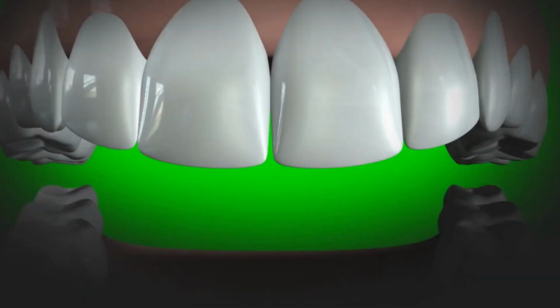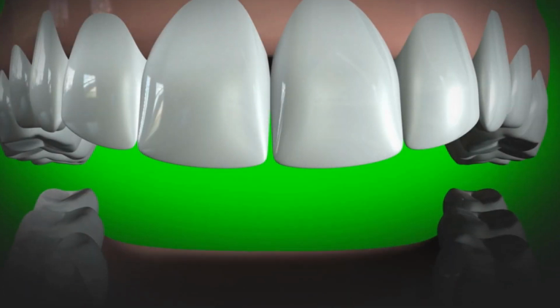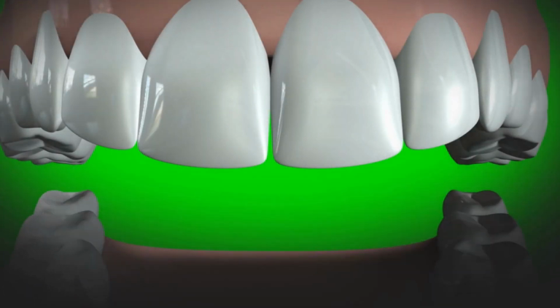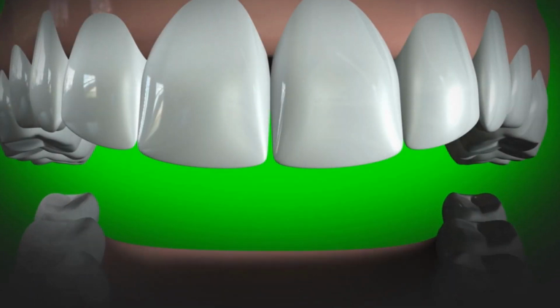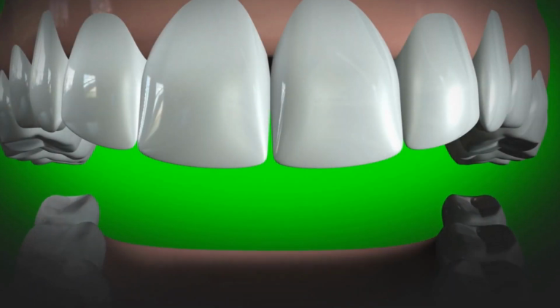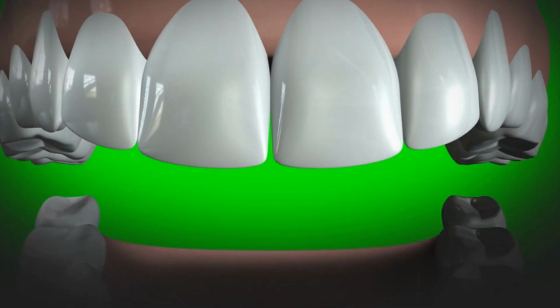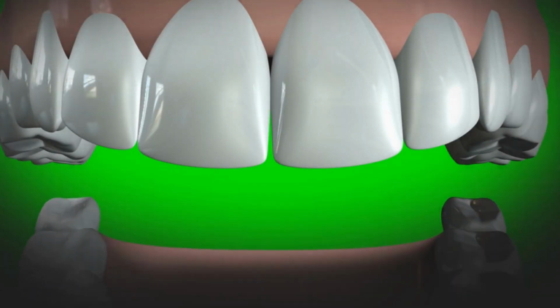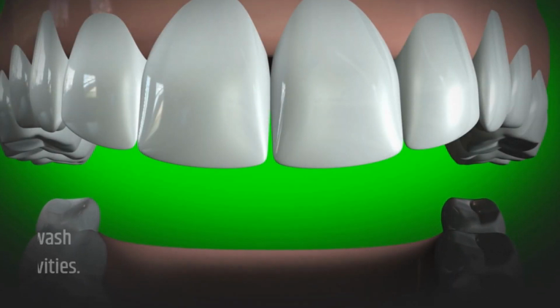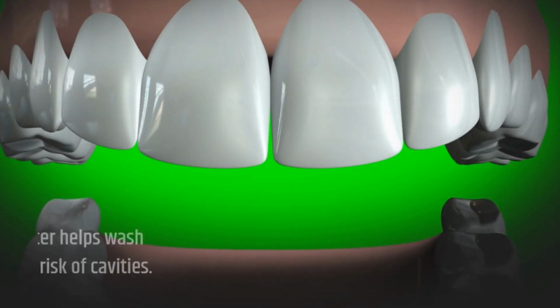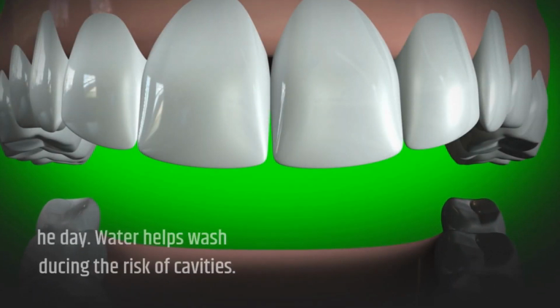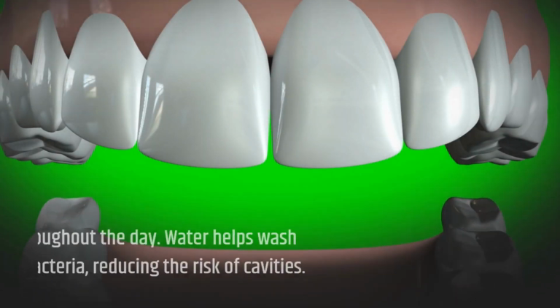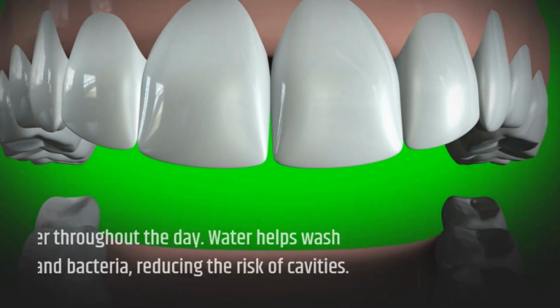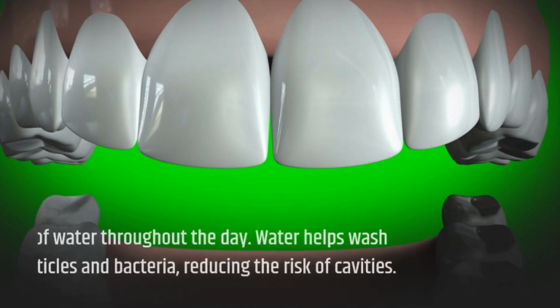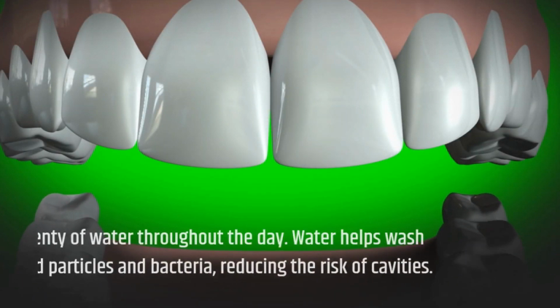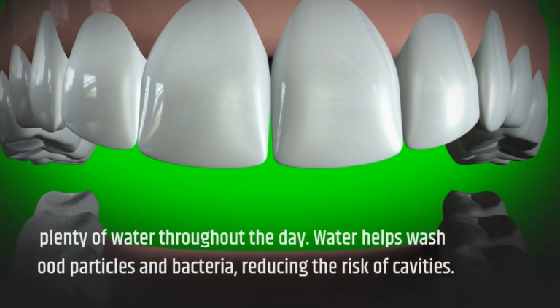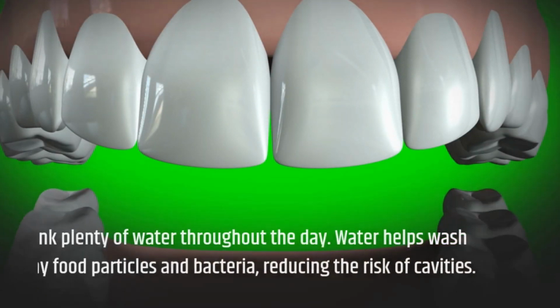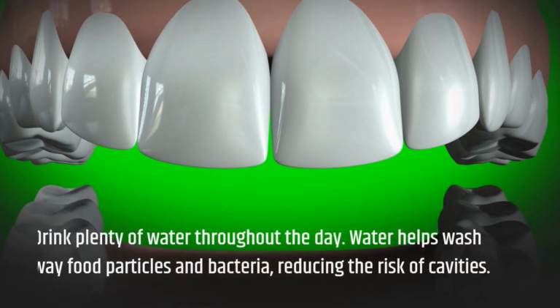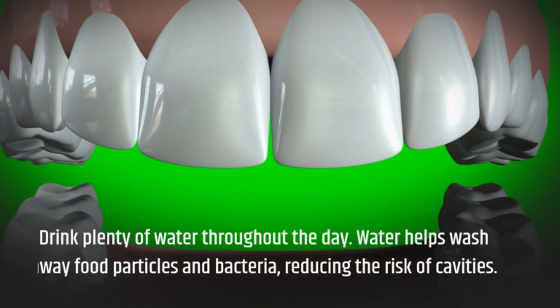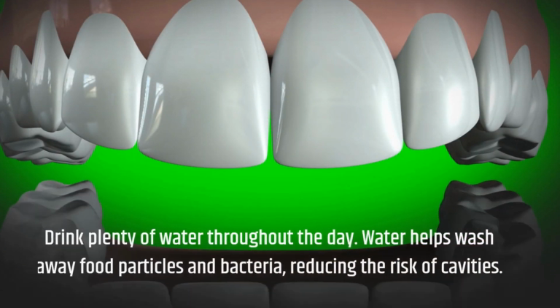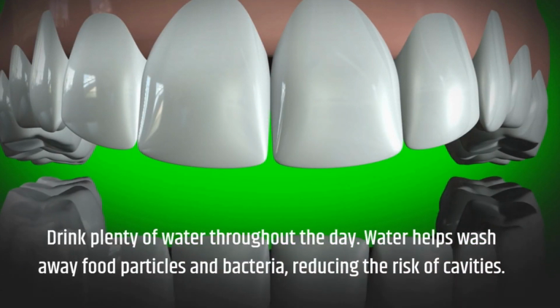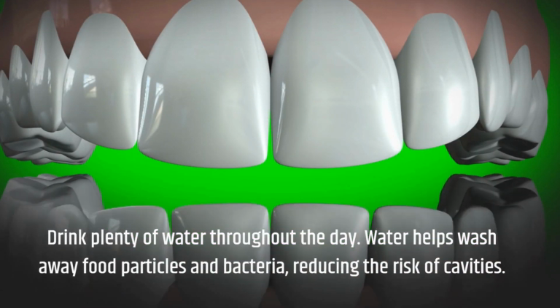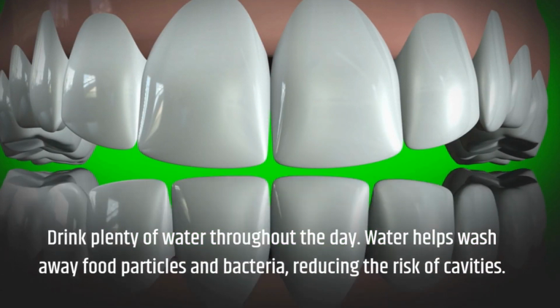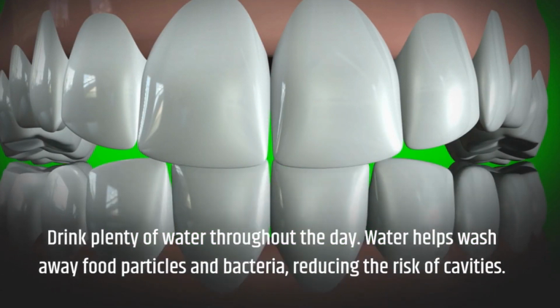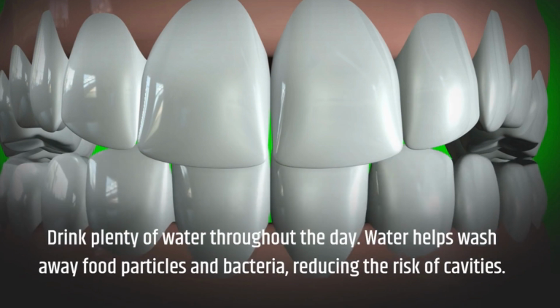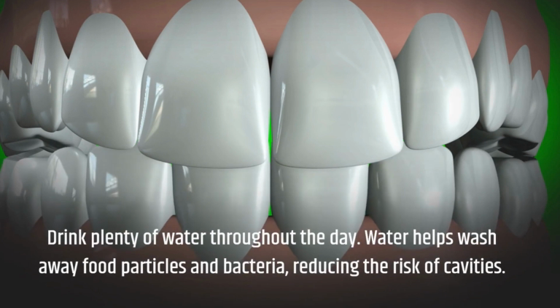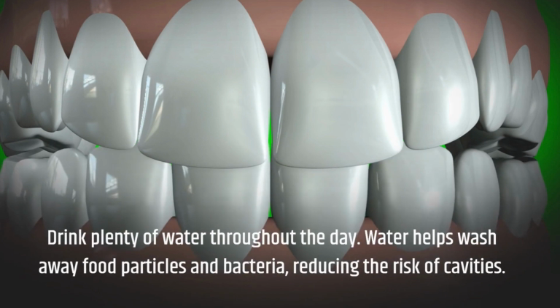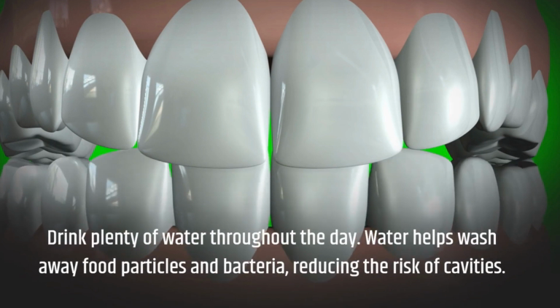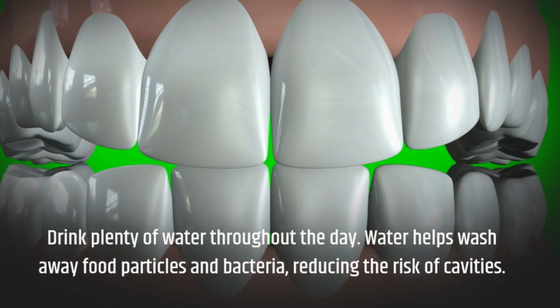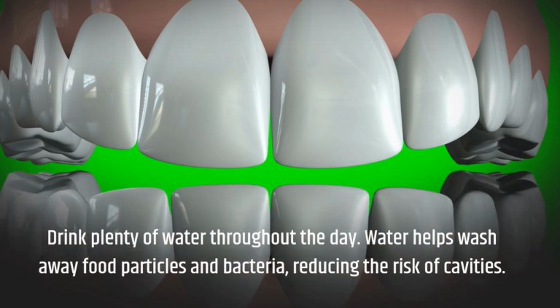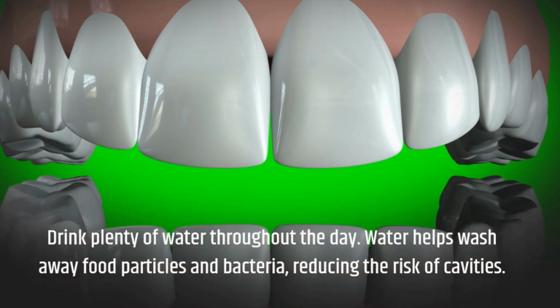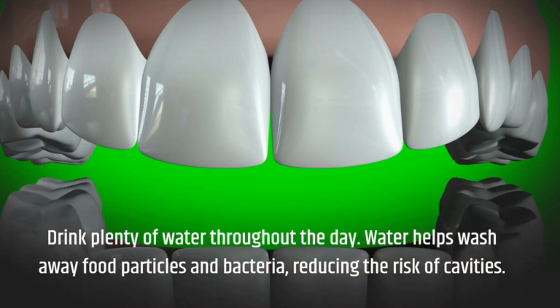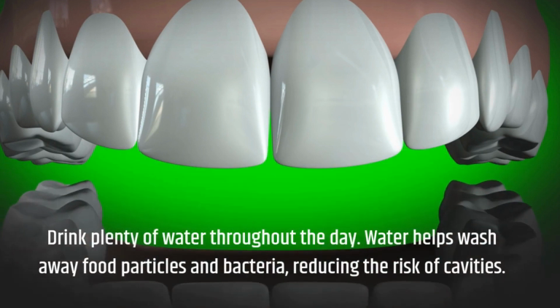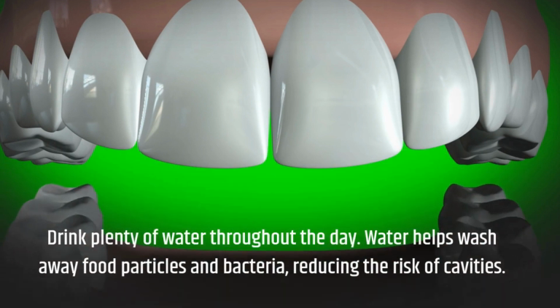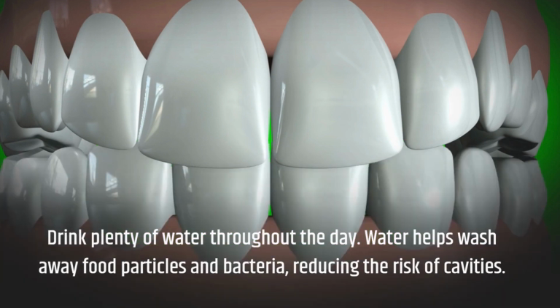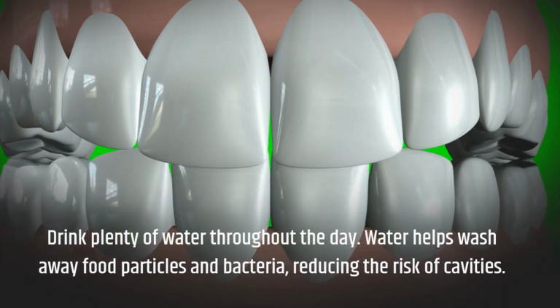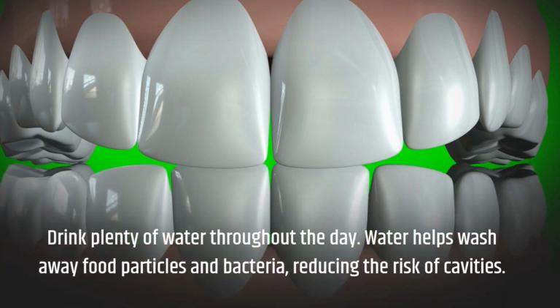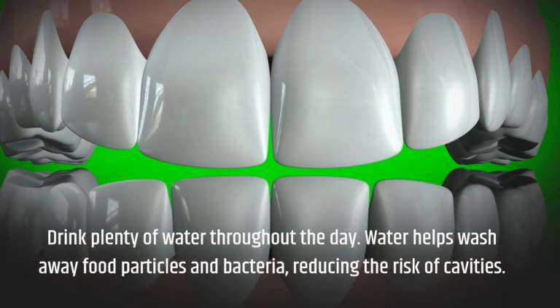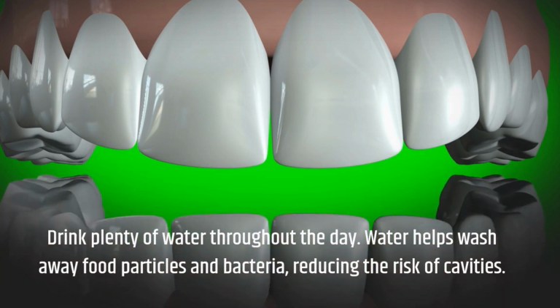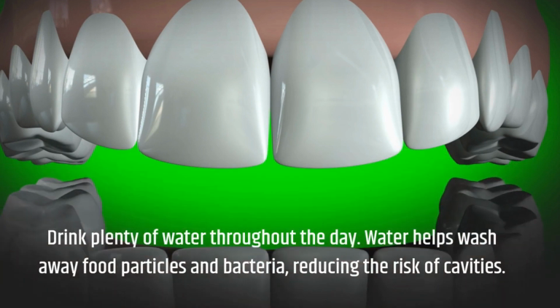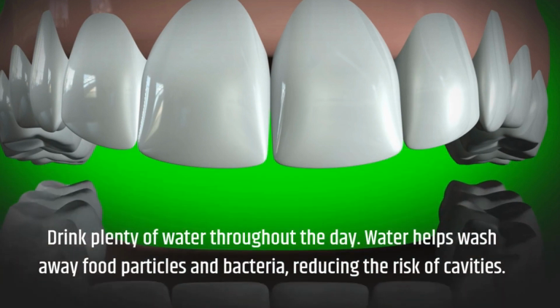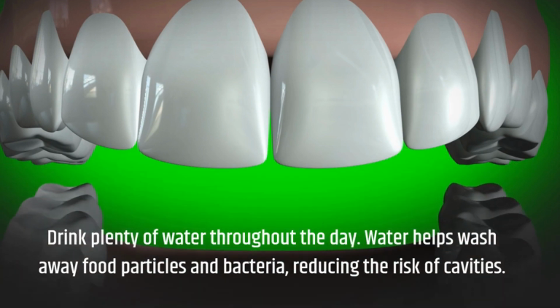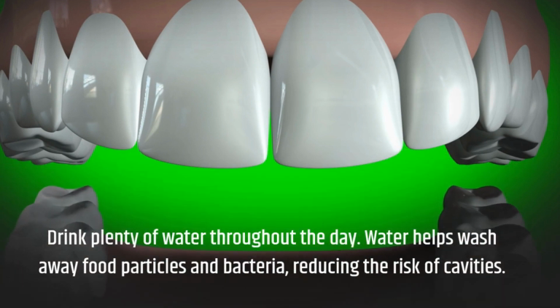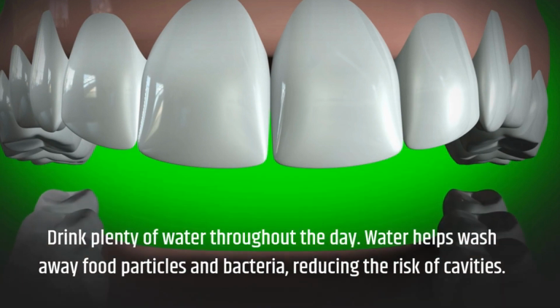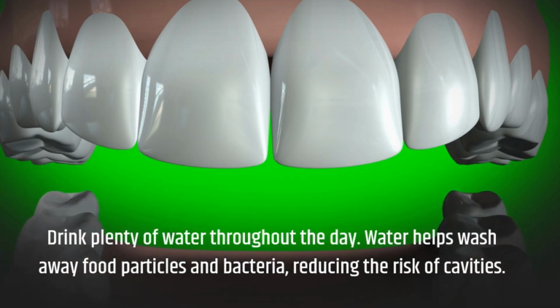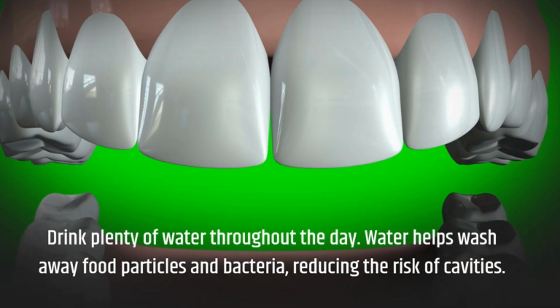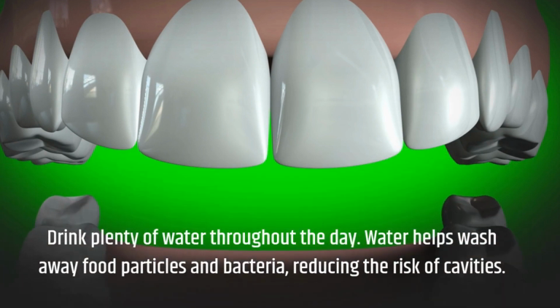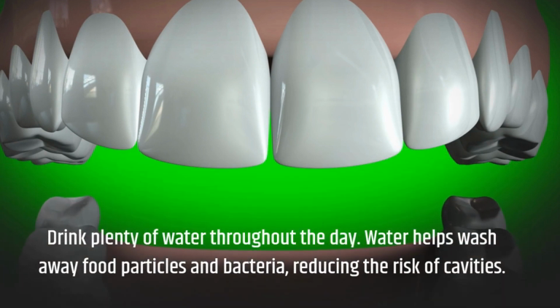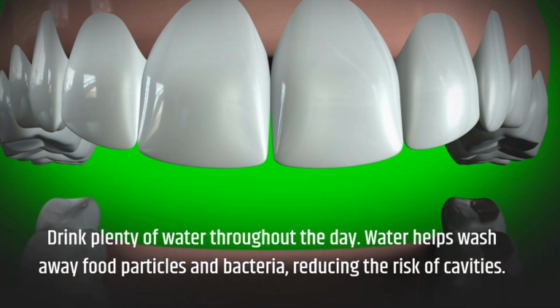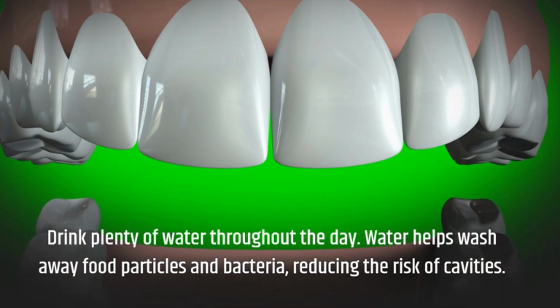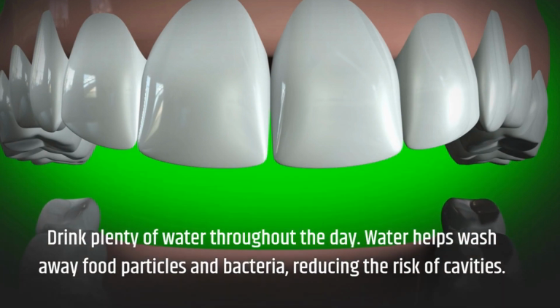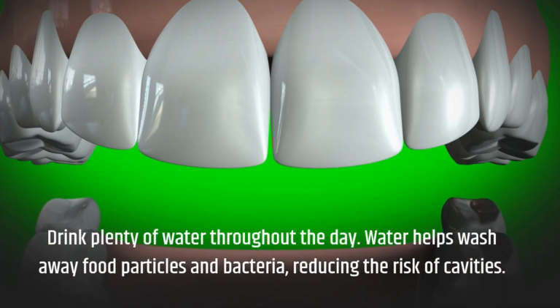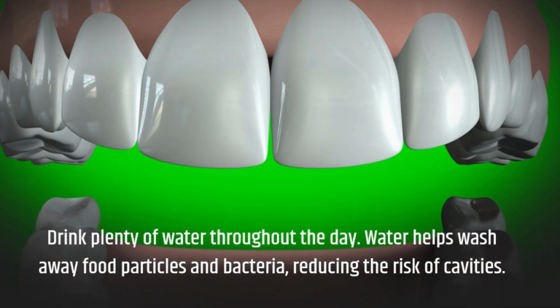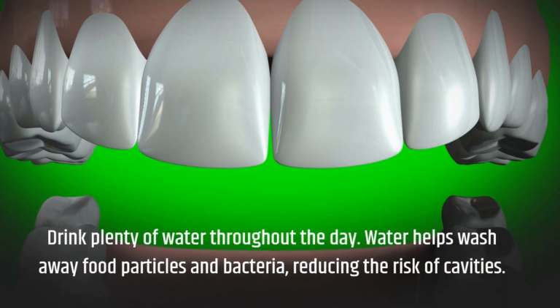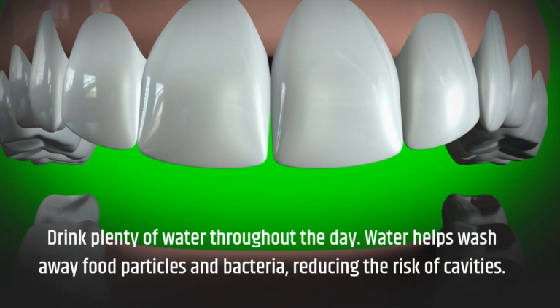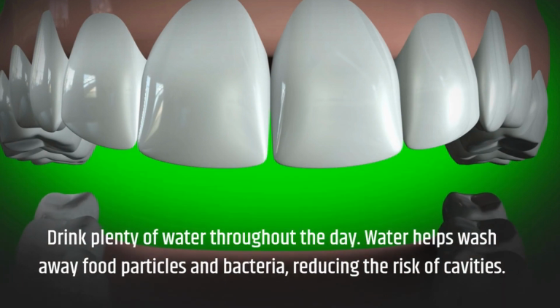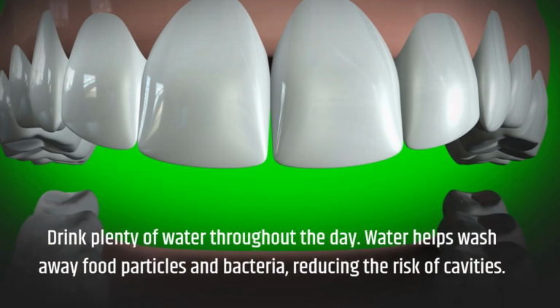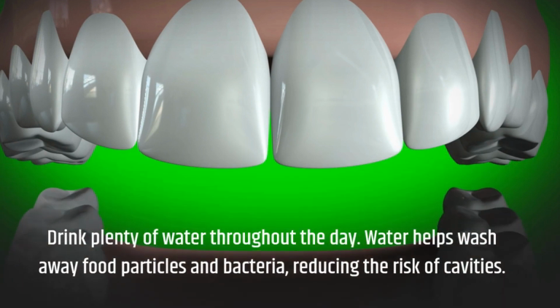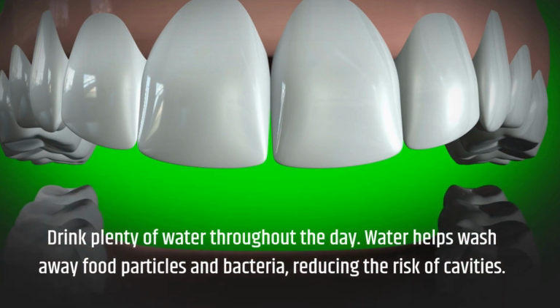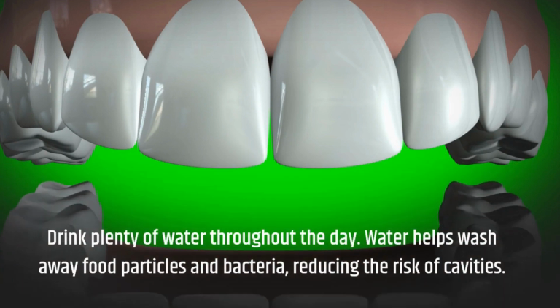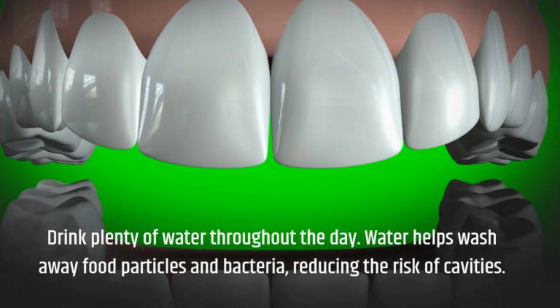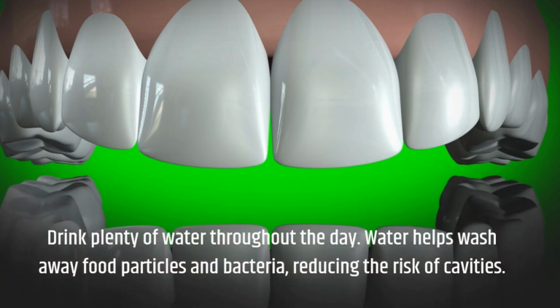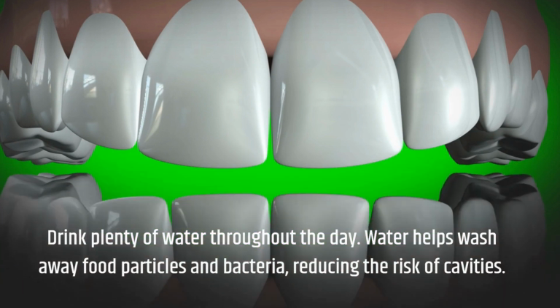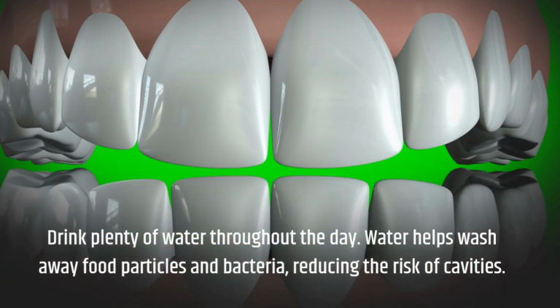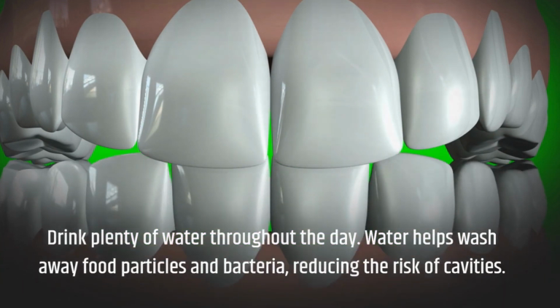Drink plenty of water throughout the day. Water helps wash away food particles and bacteria, reducing the risk of cavities.